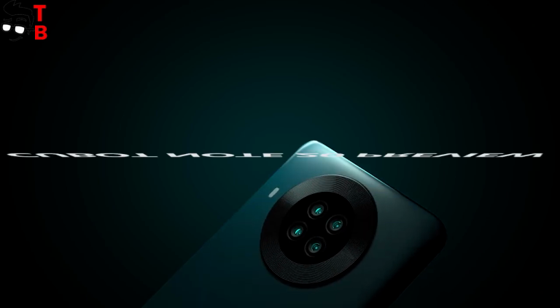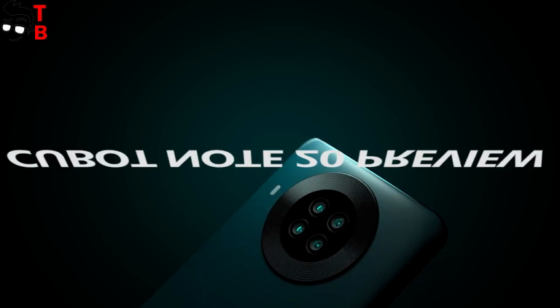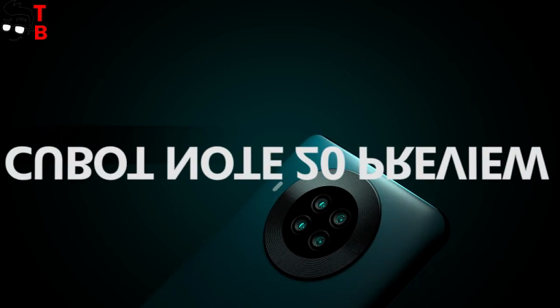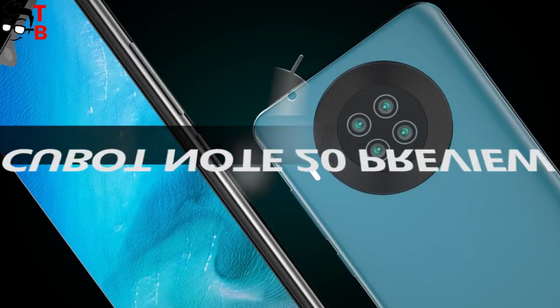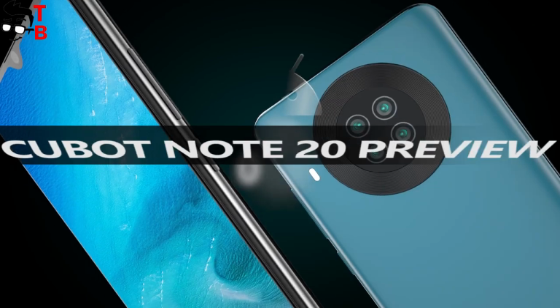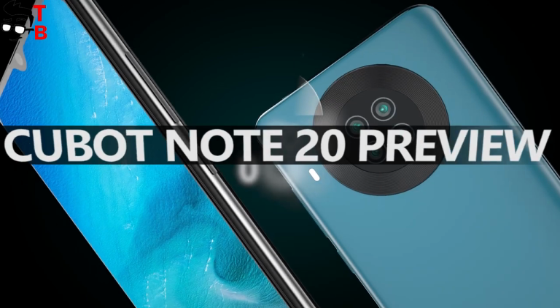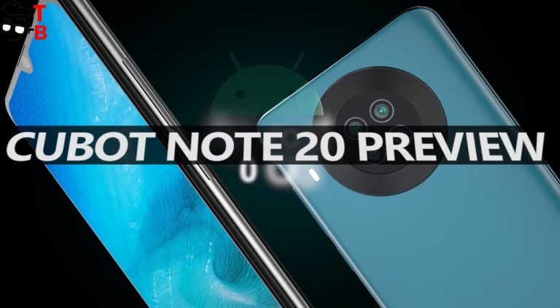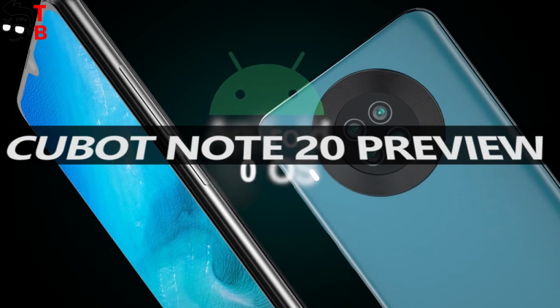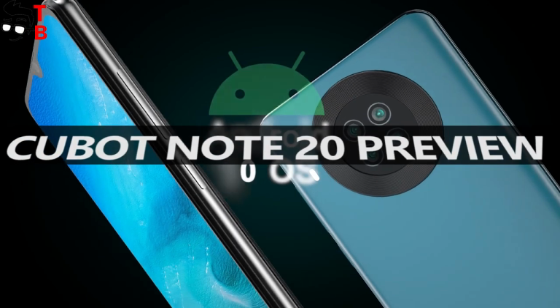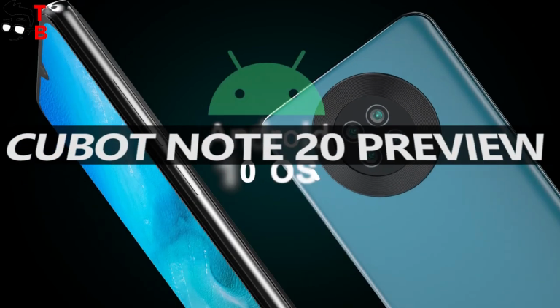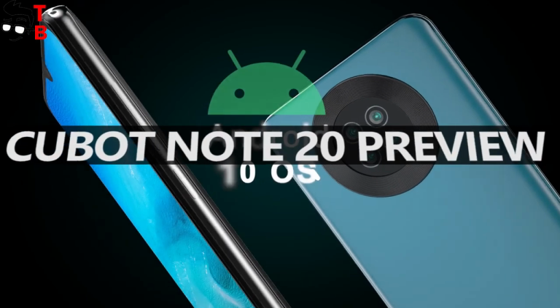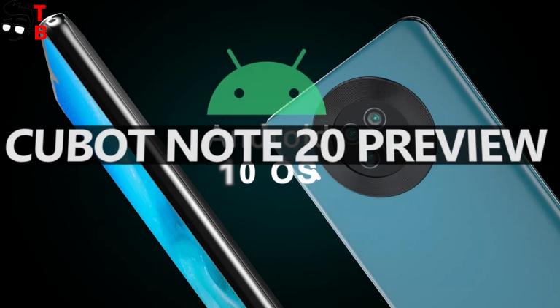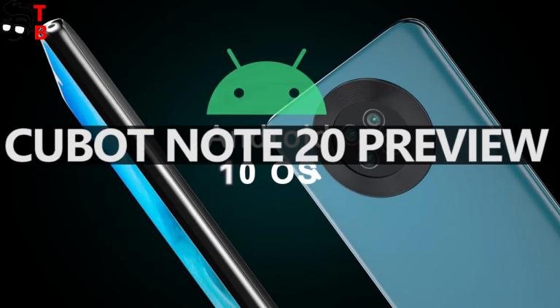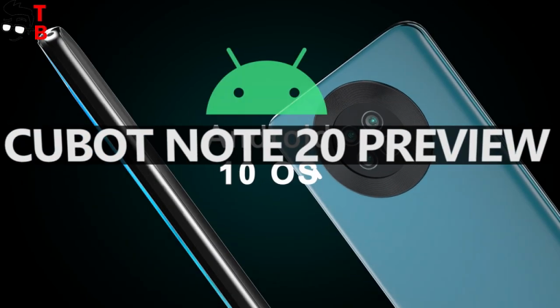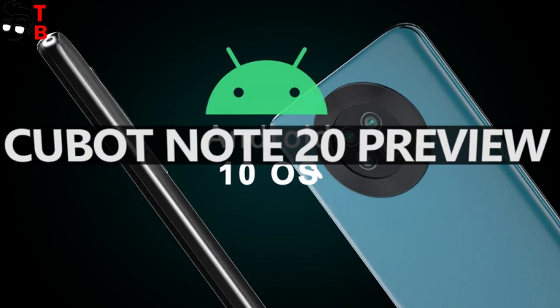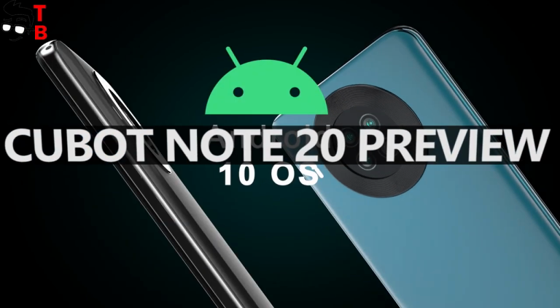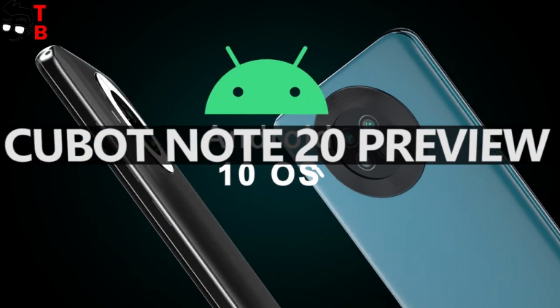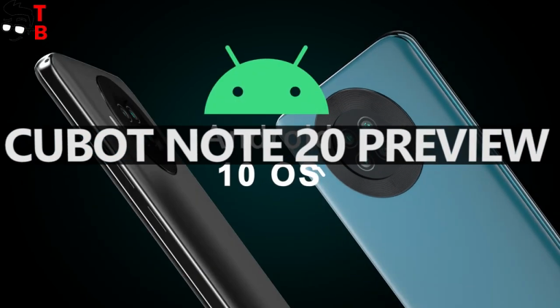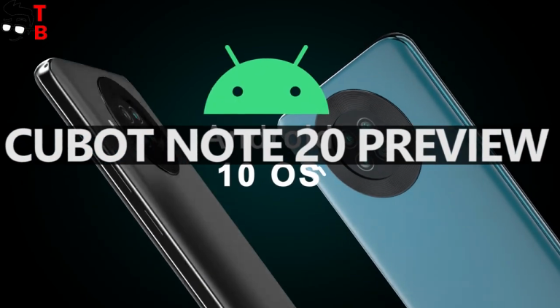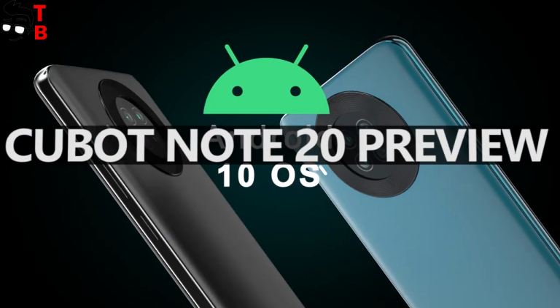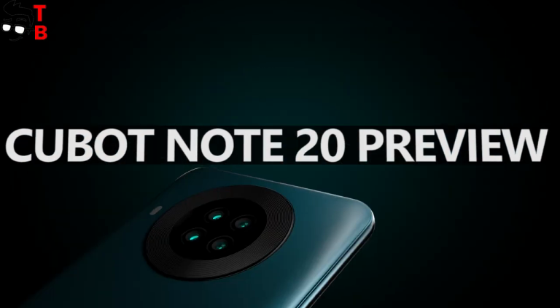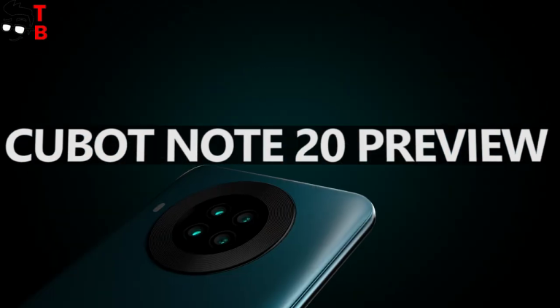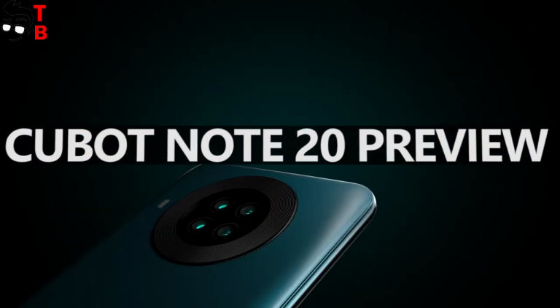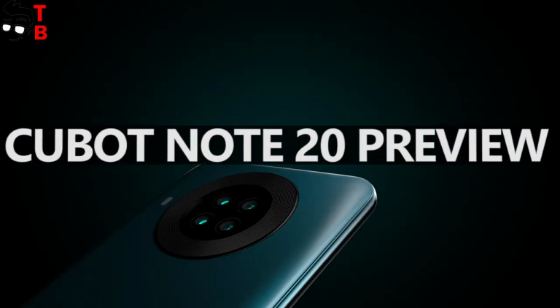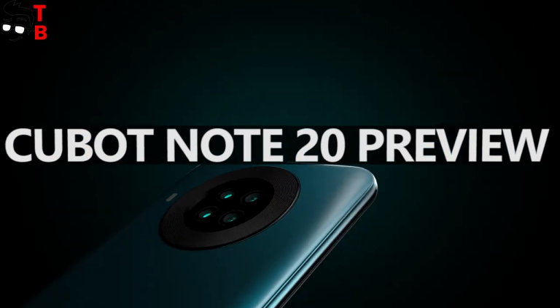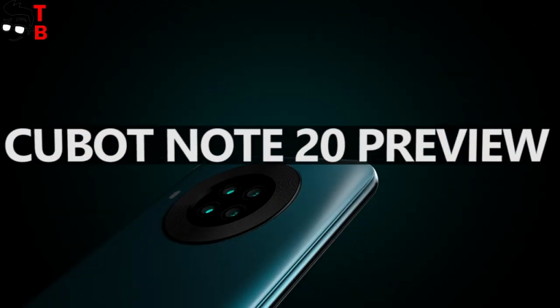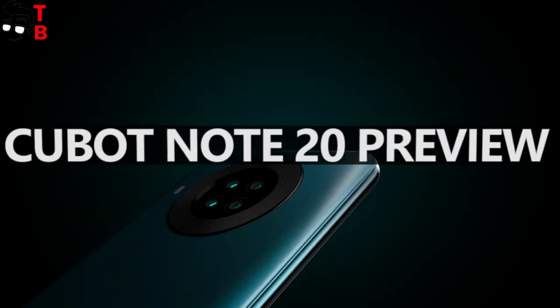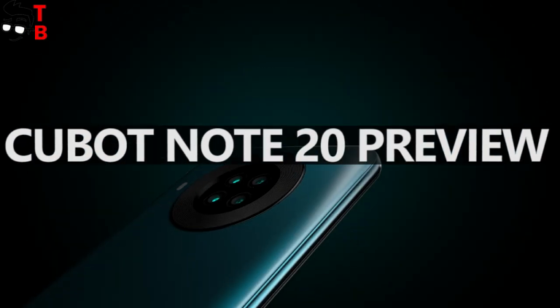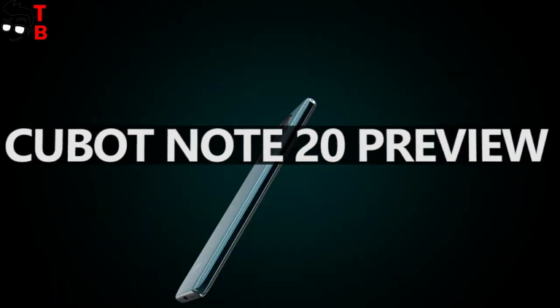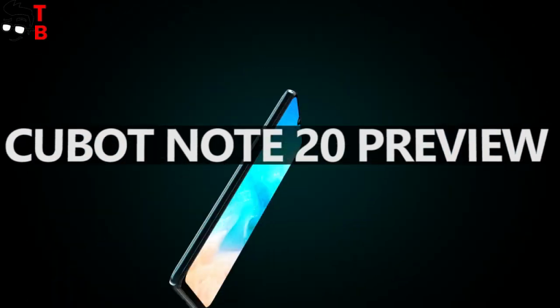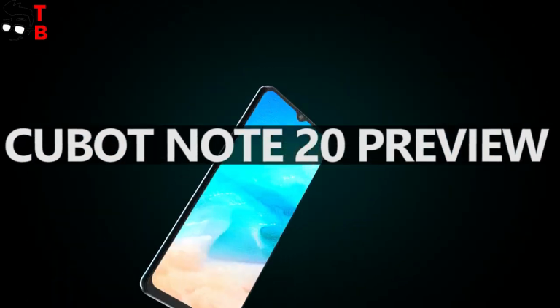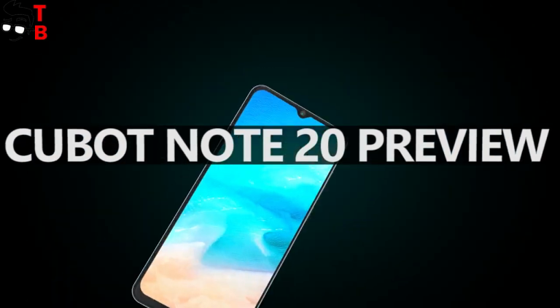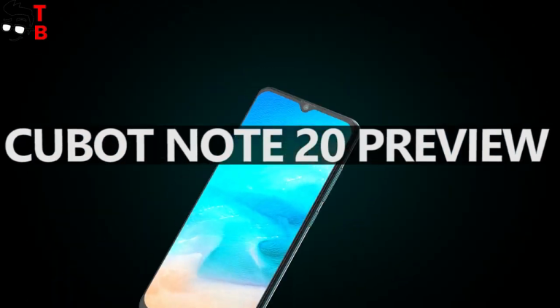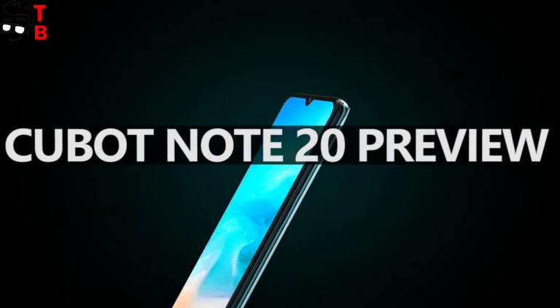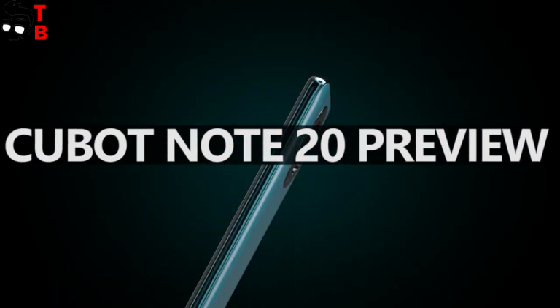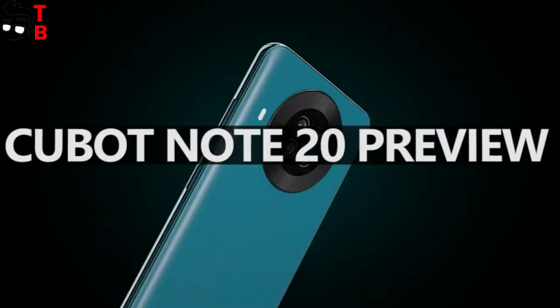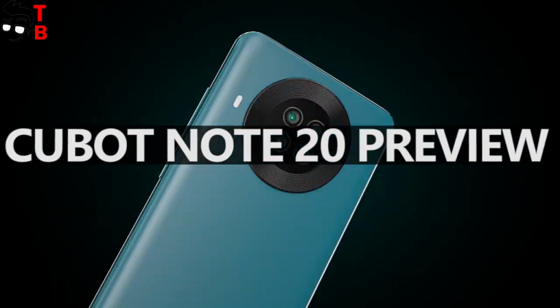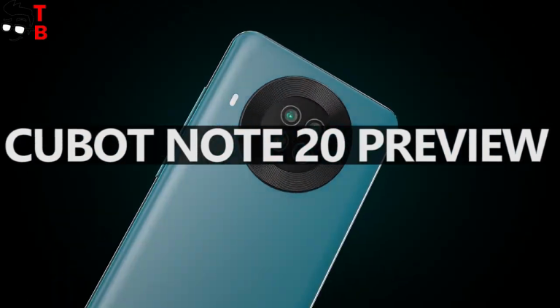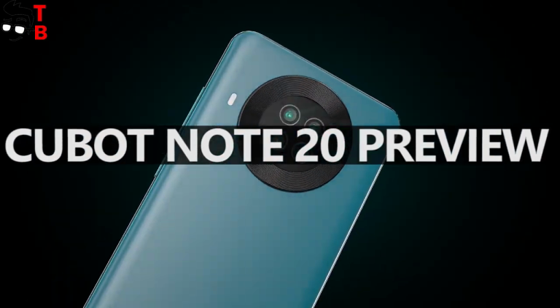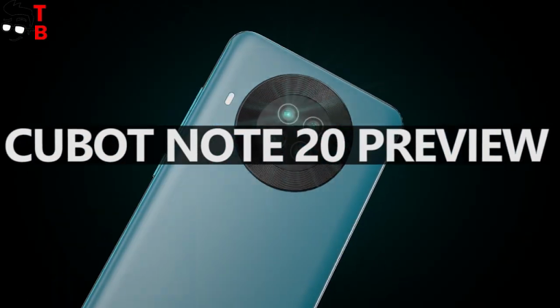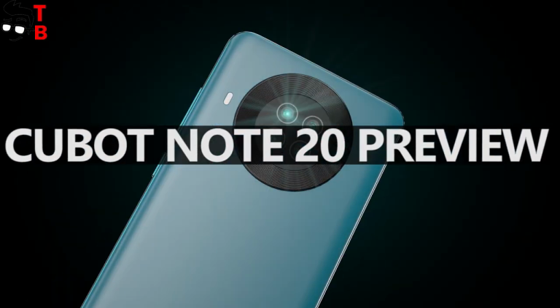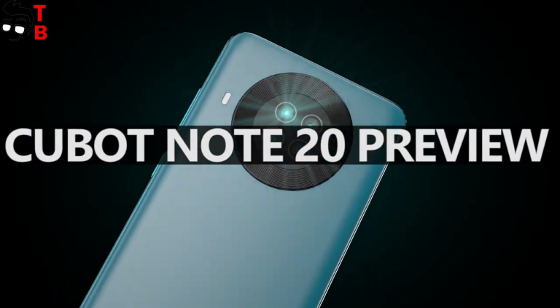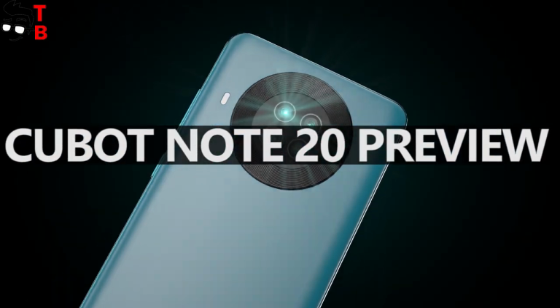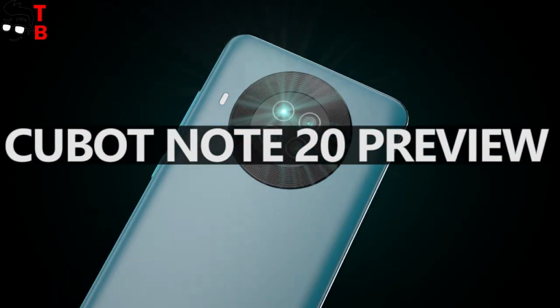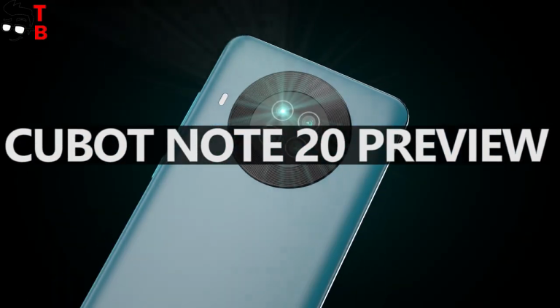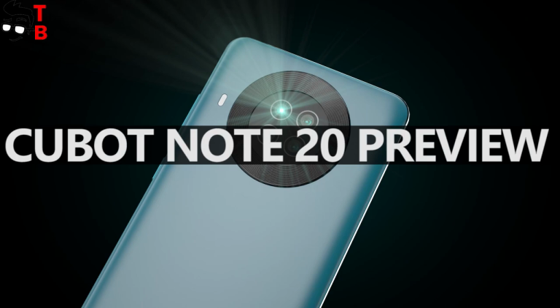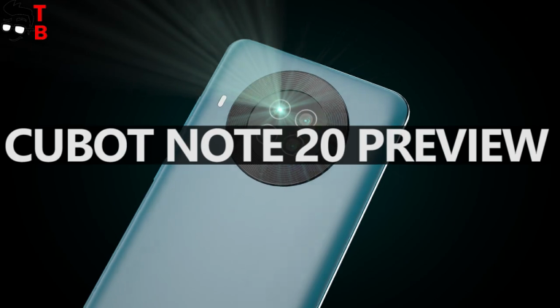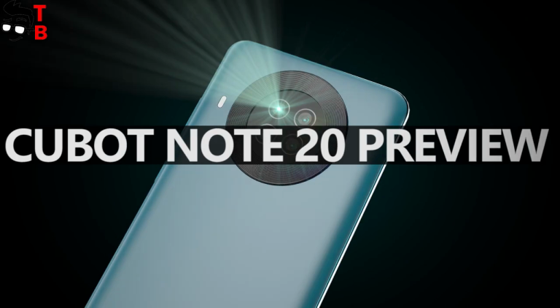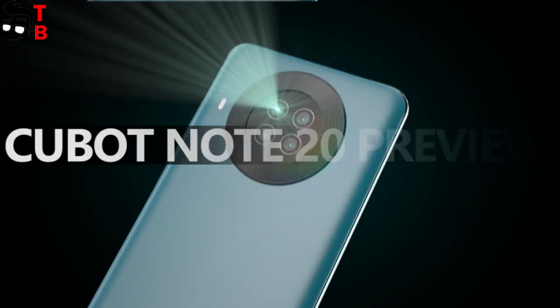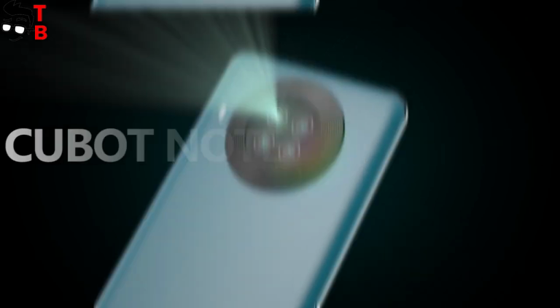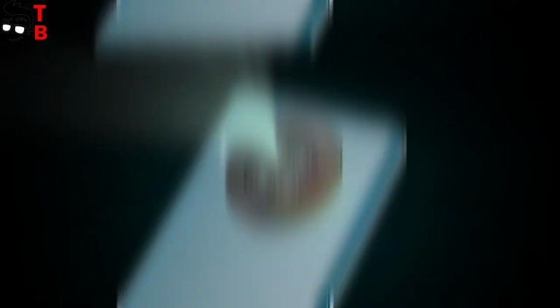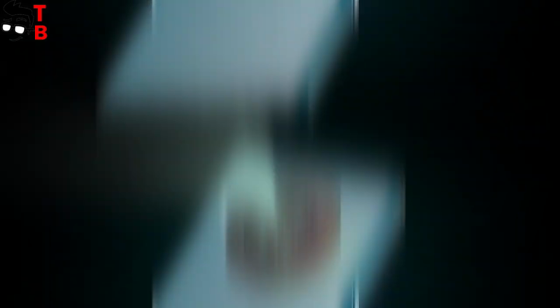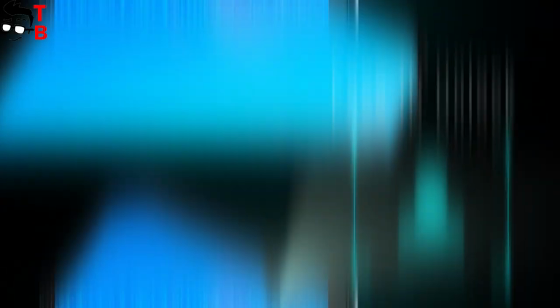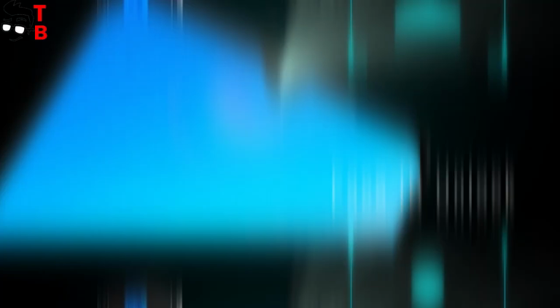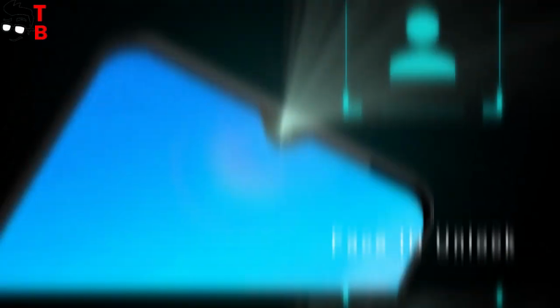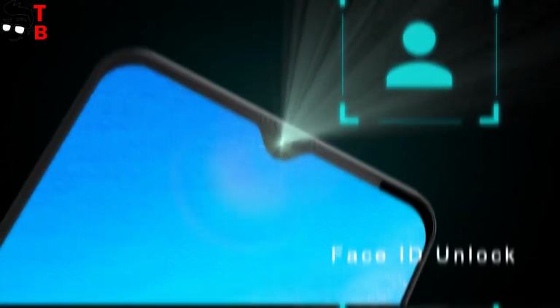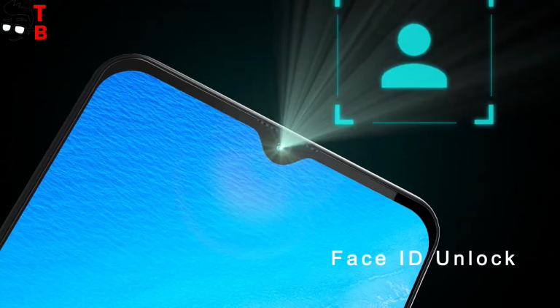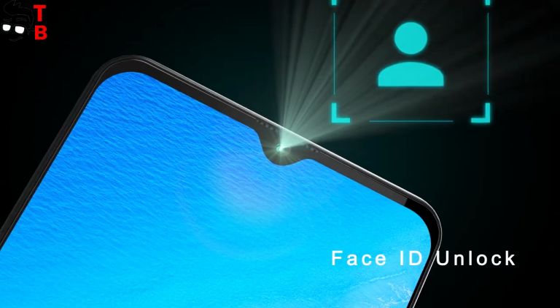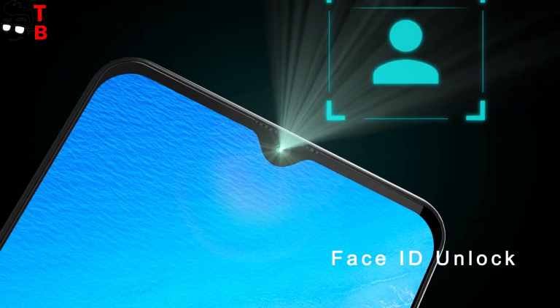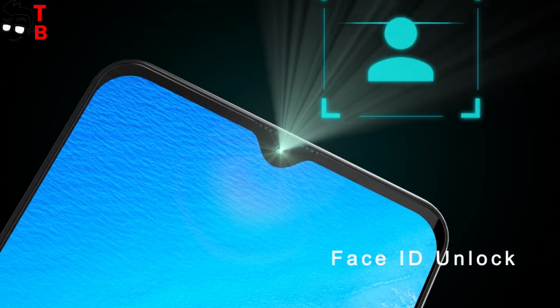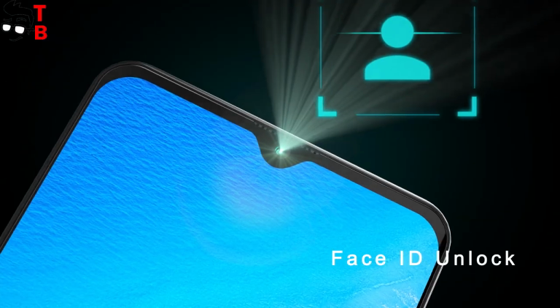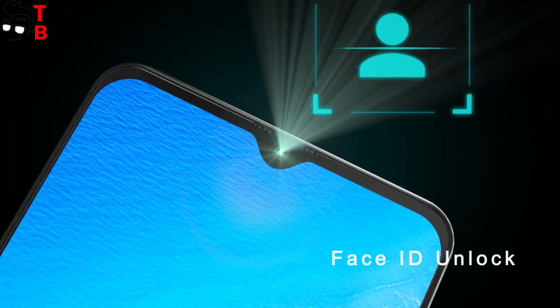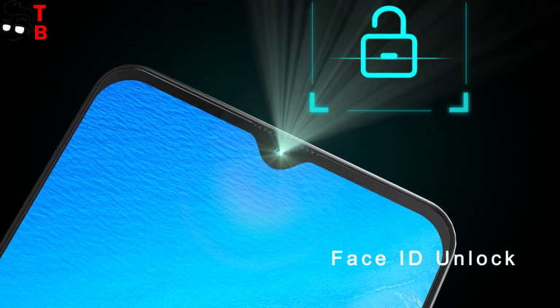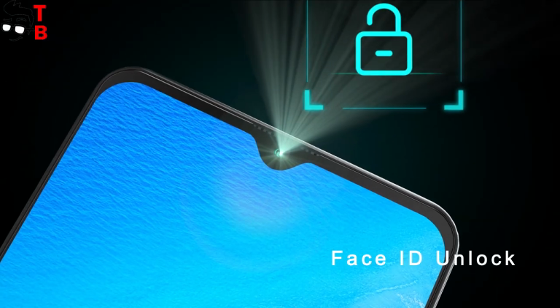Hey, what's up! The Chinese manufacturer Qubit plans to release one of the most beautiful budget smartphones of 2020.